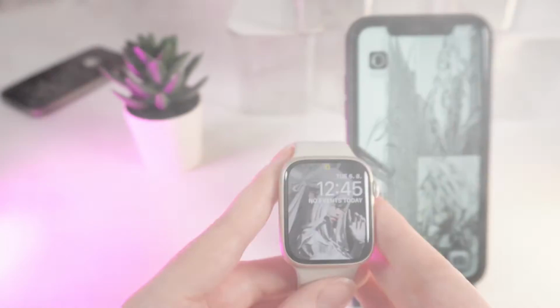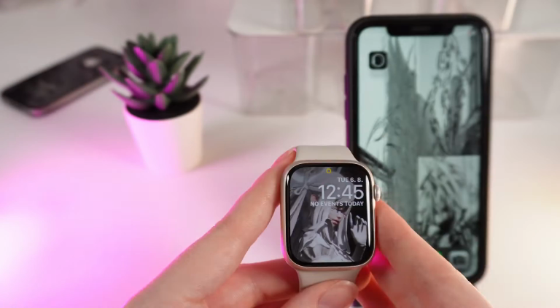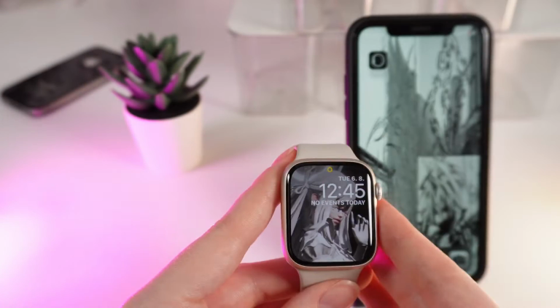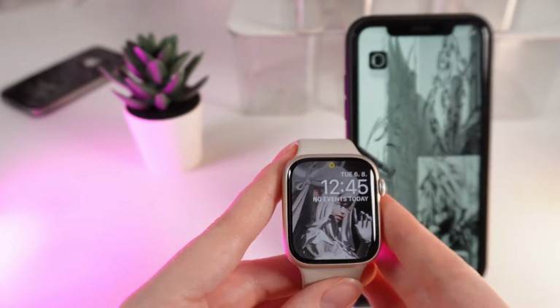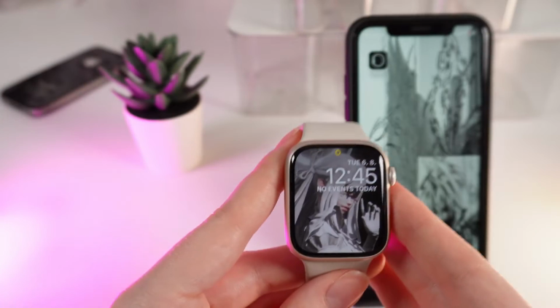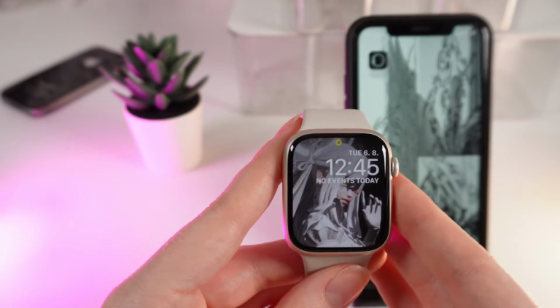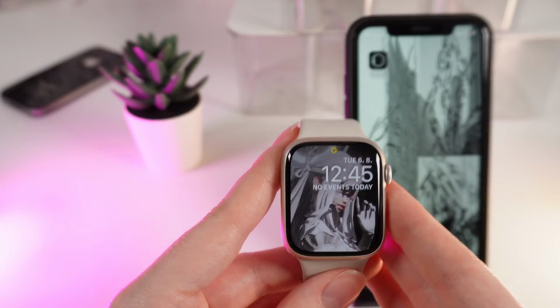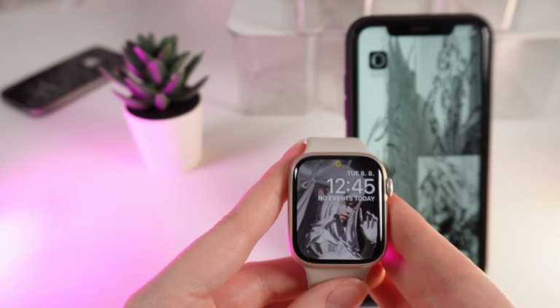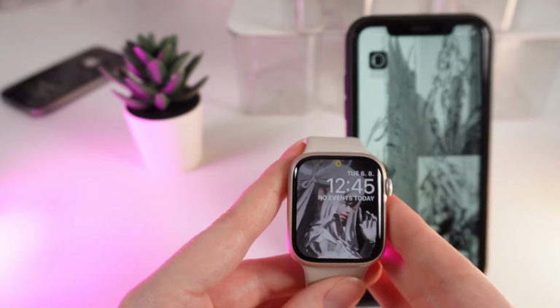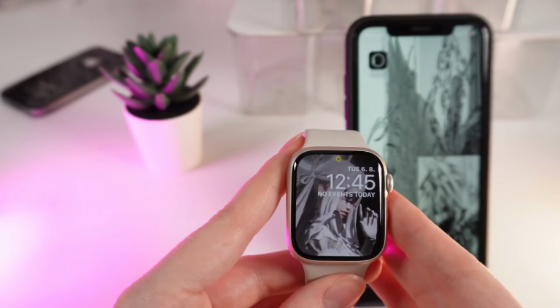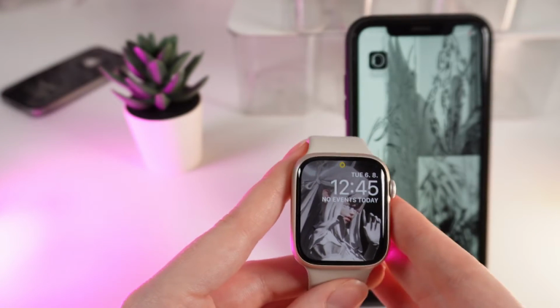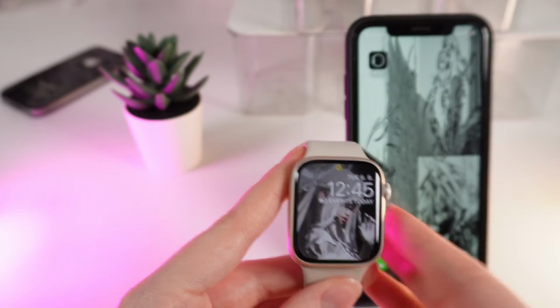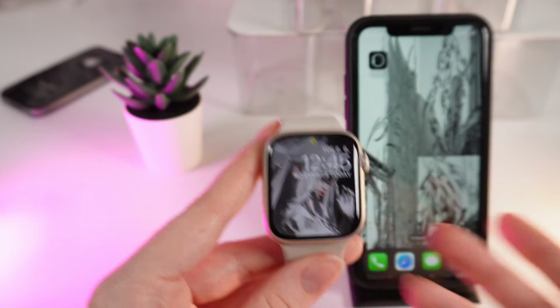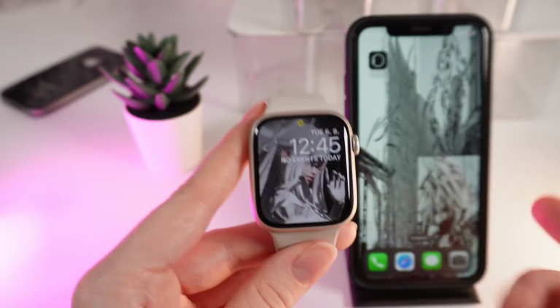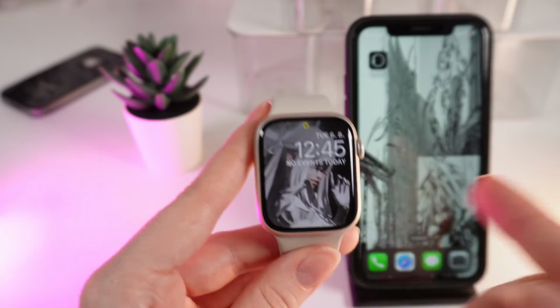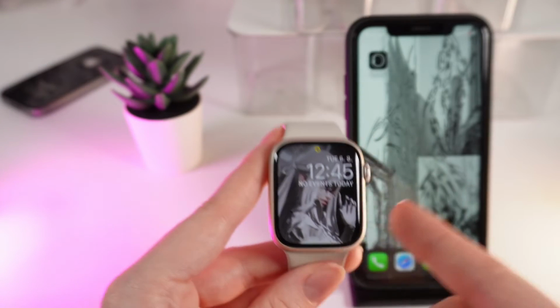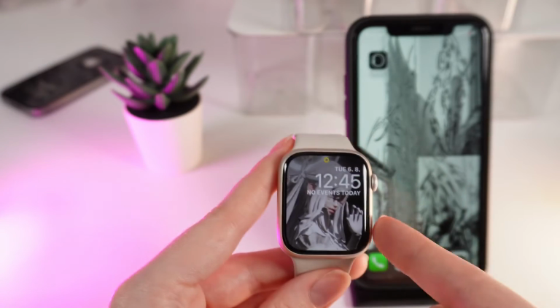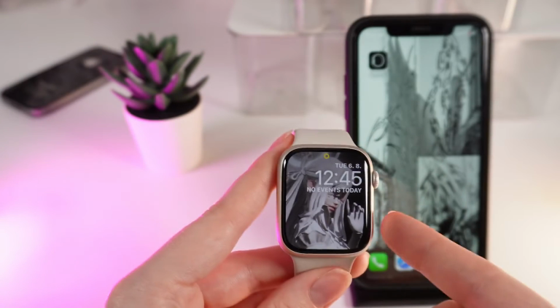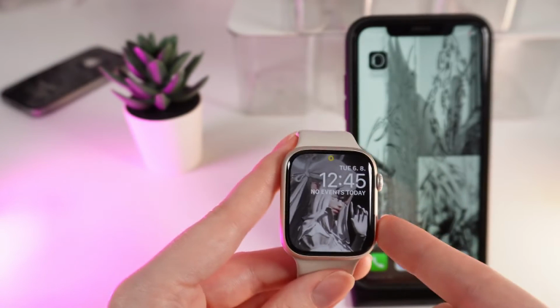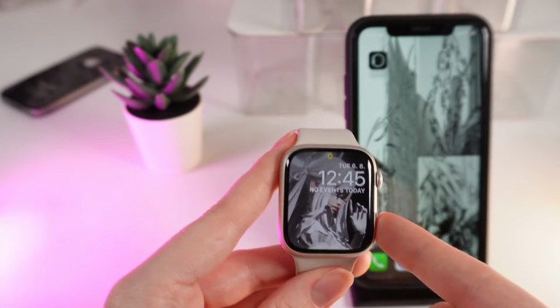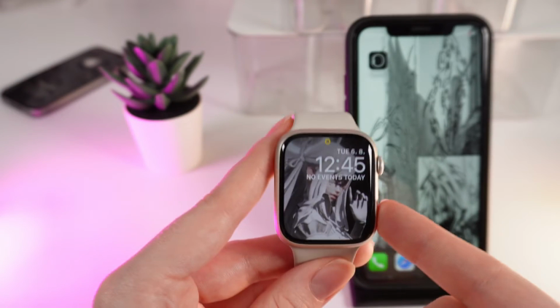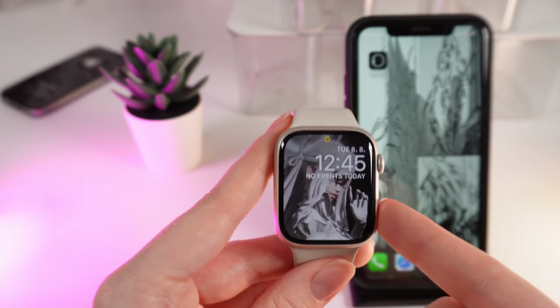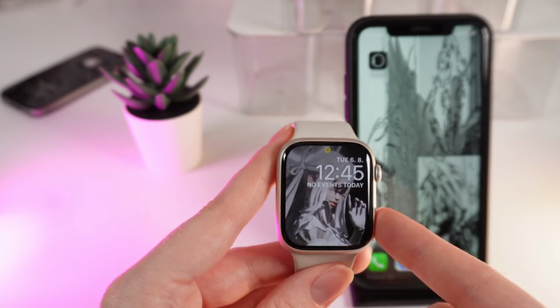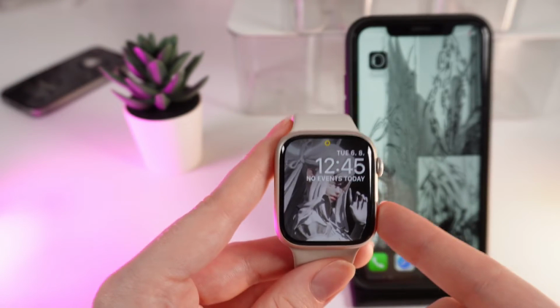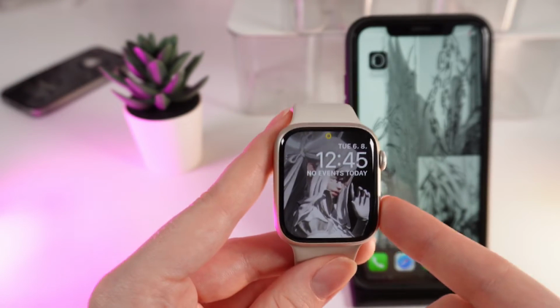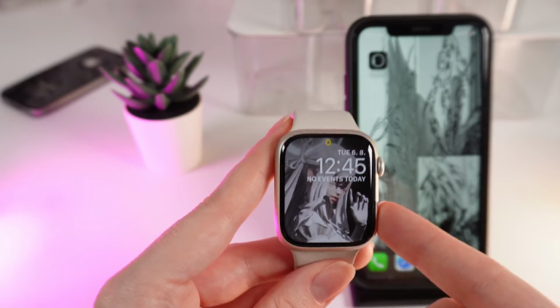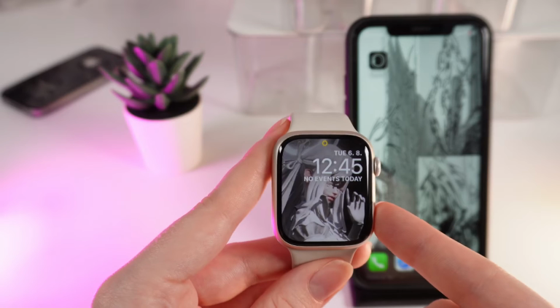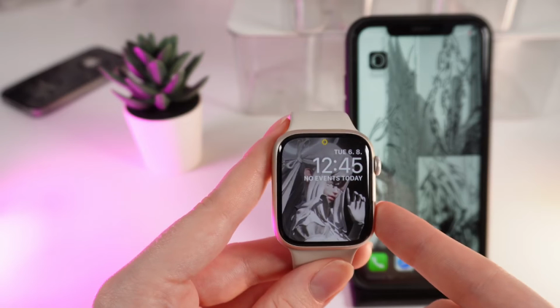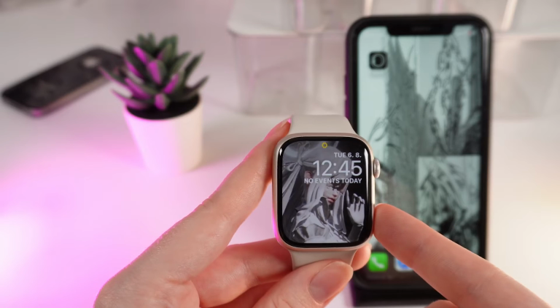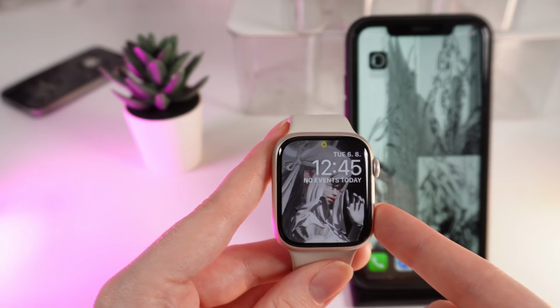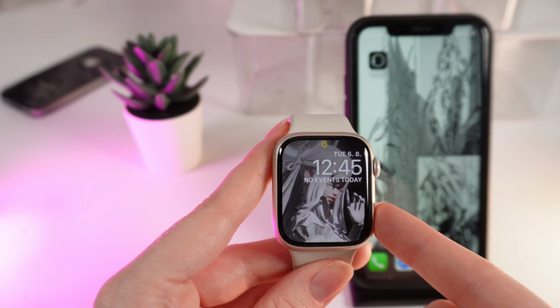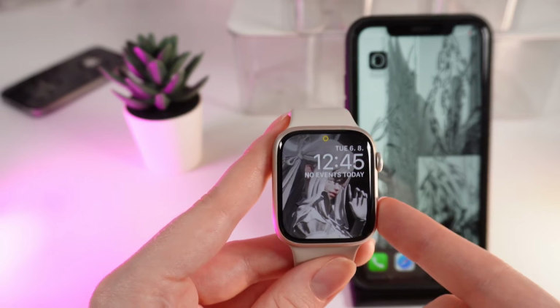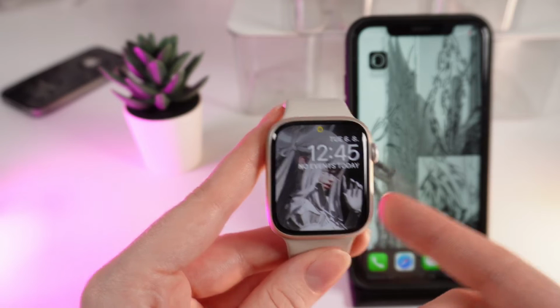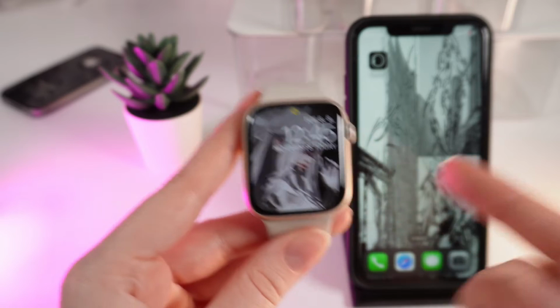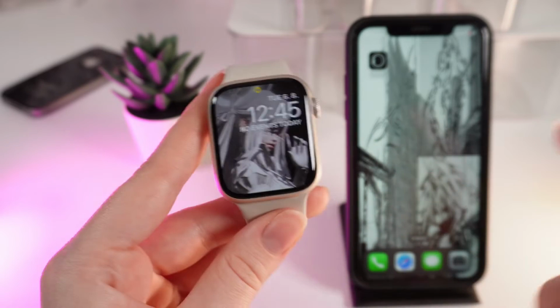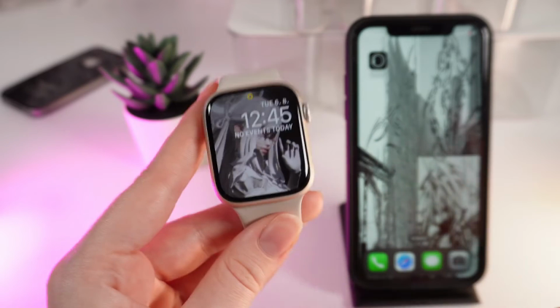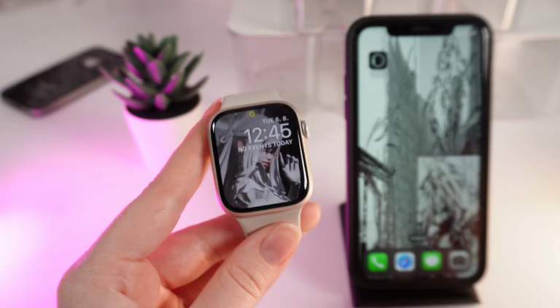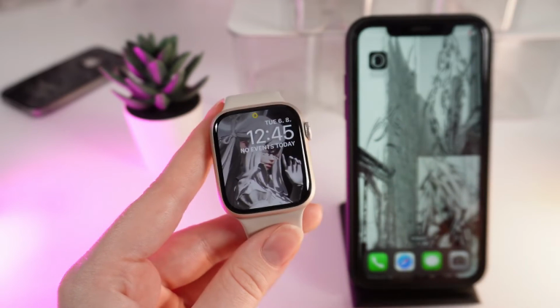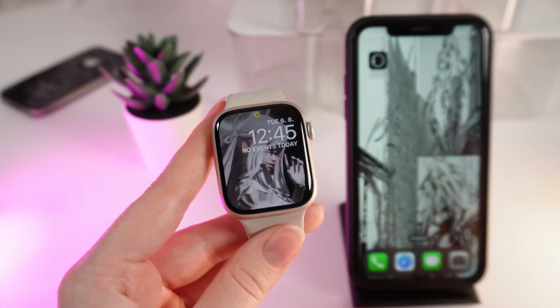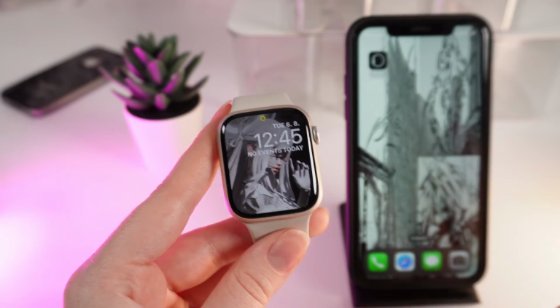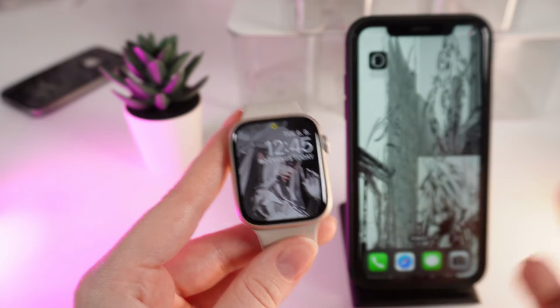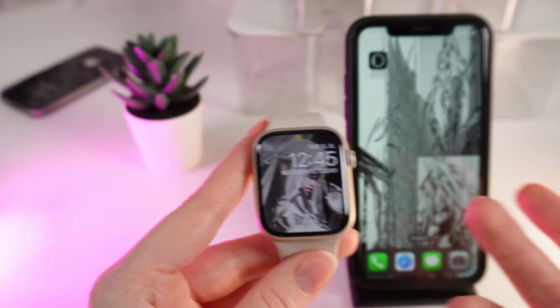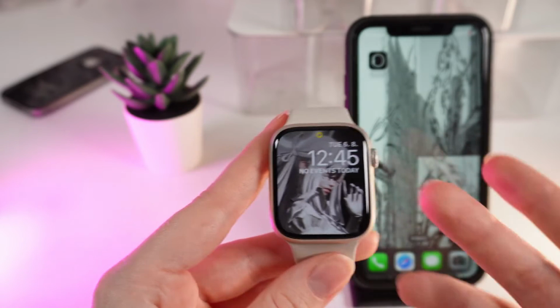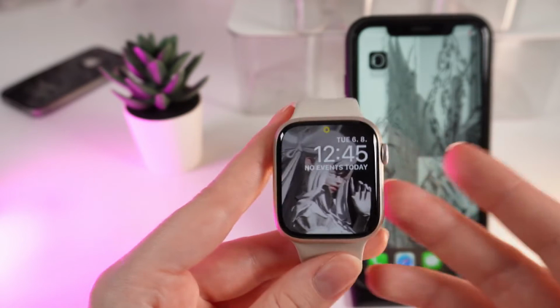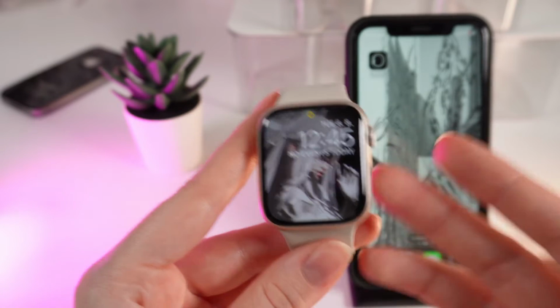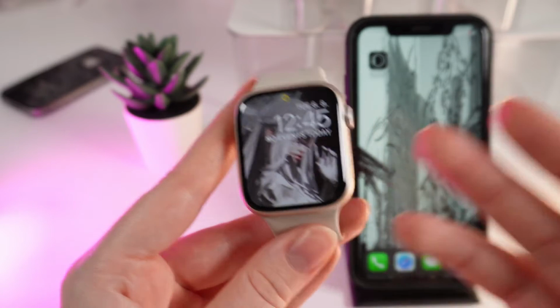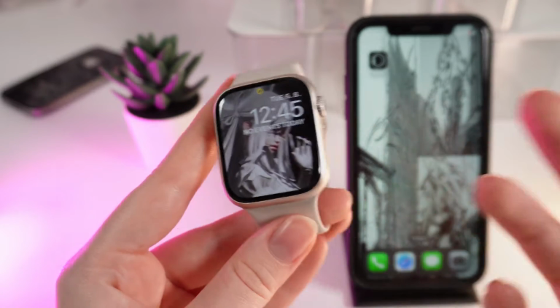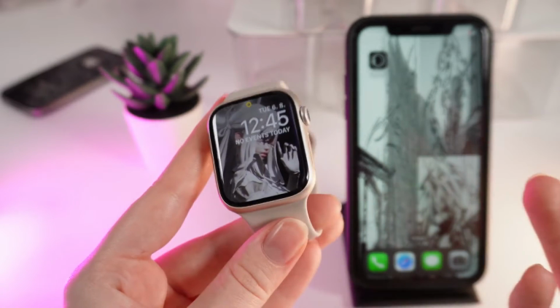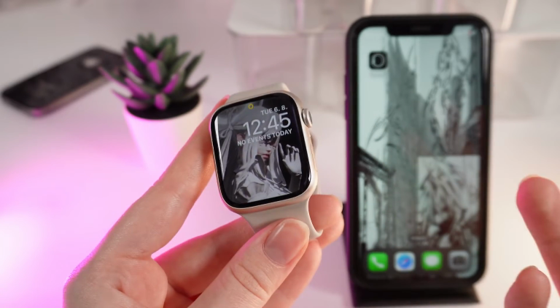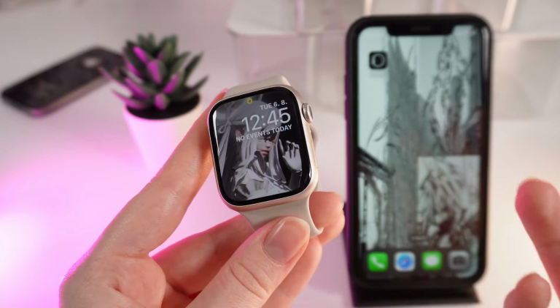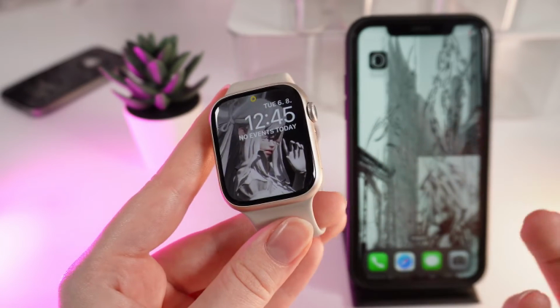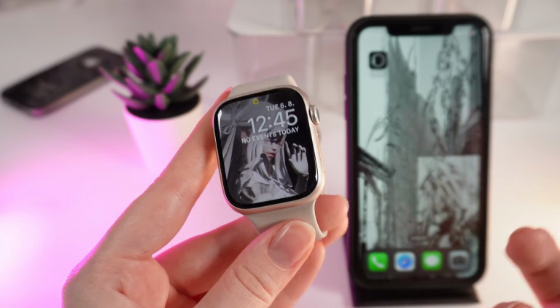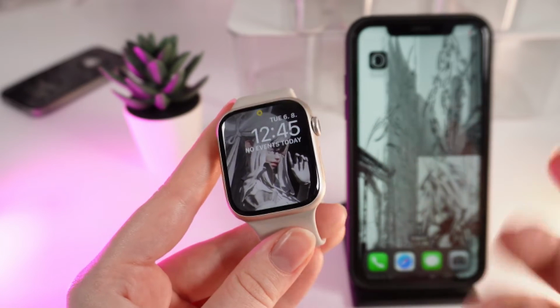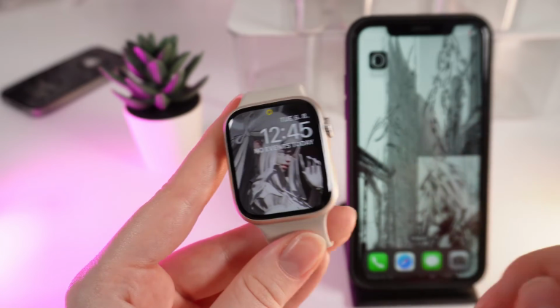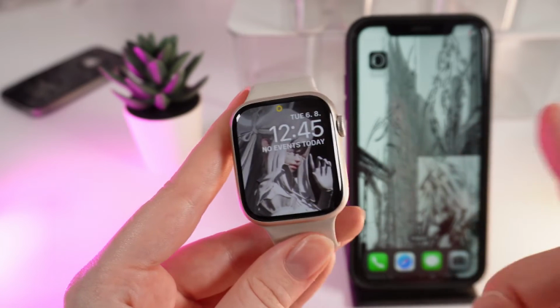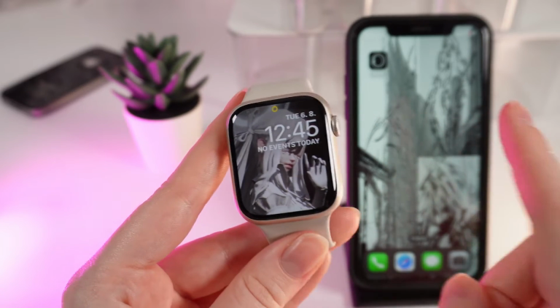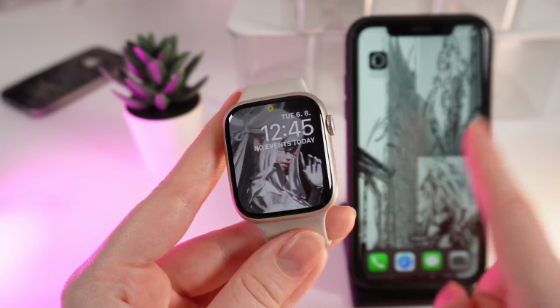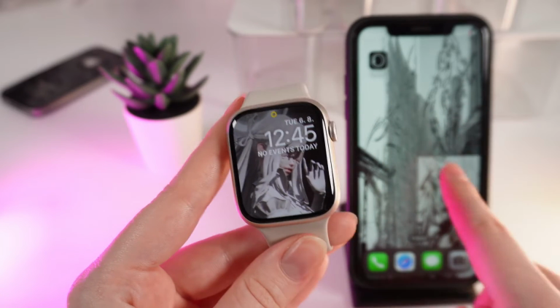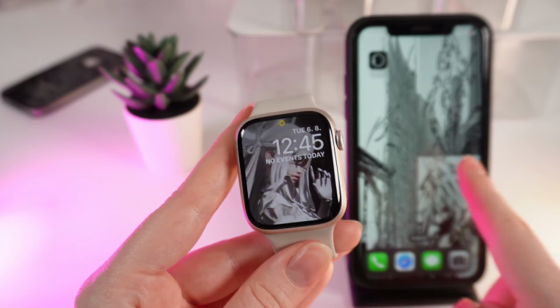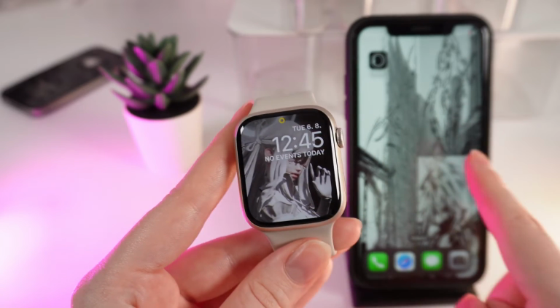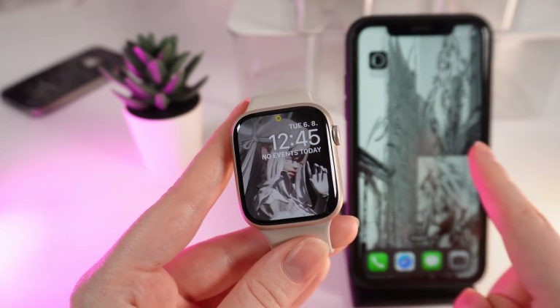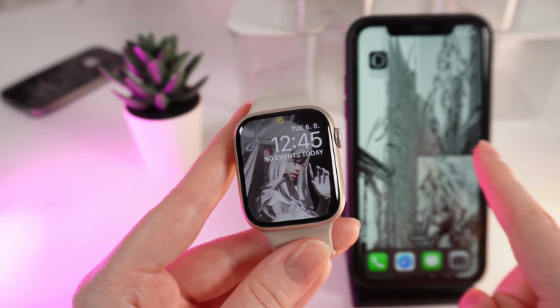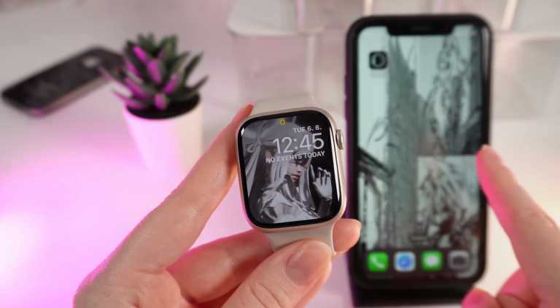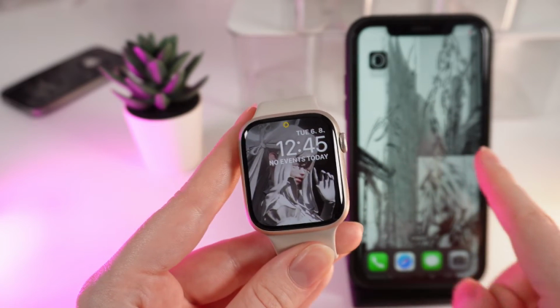So, the answer is that these watches don't come with their own camera, but you can still use it to control your iPhone's camera.